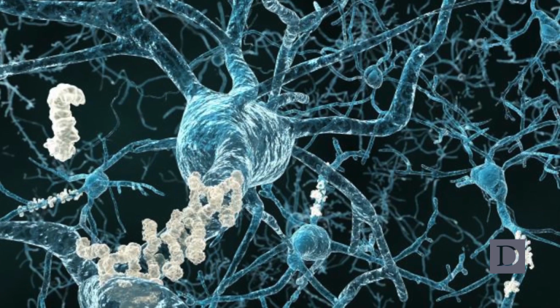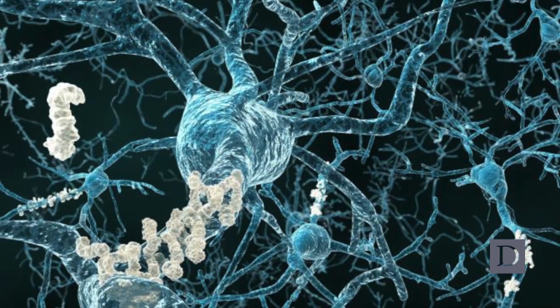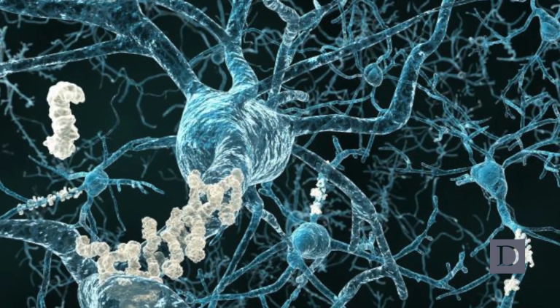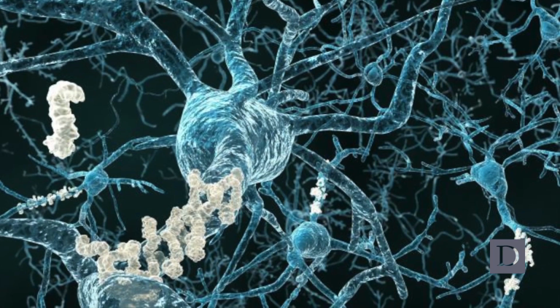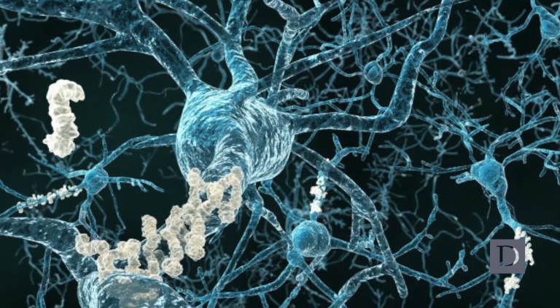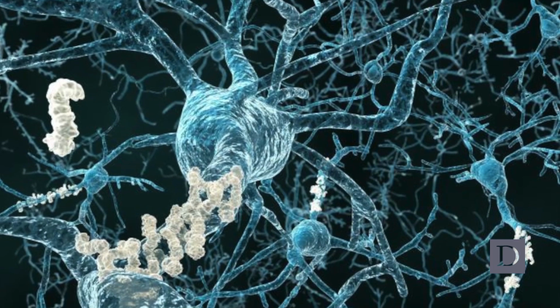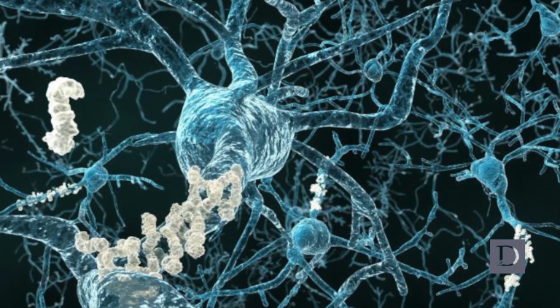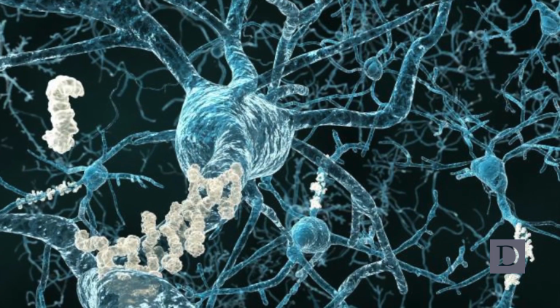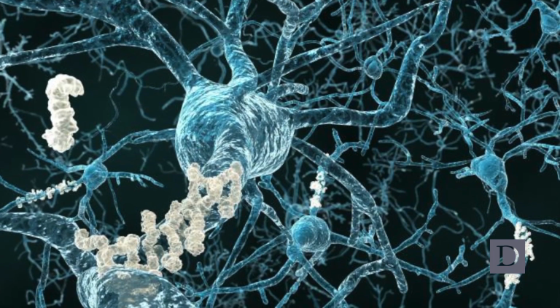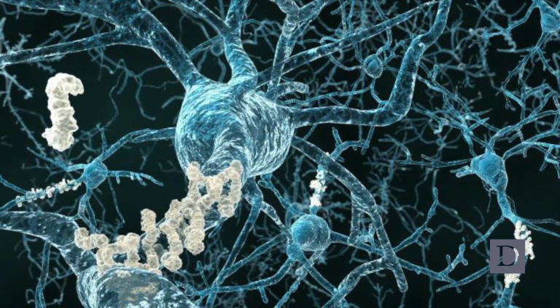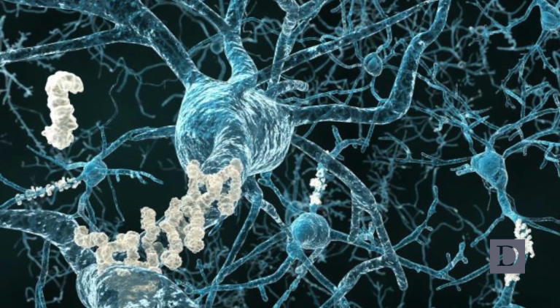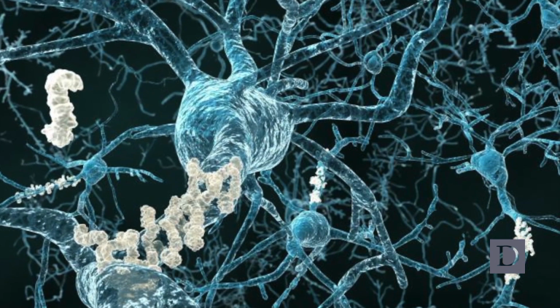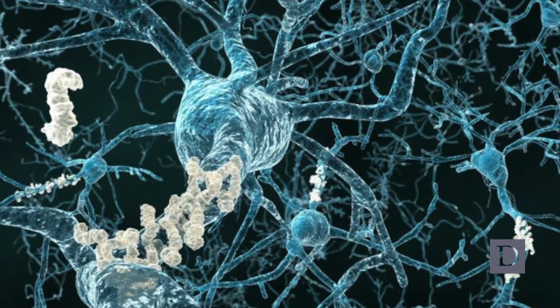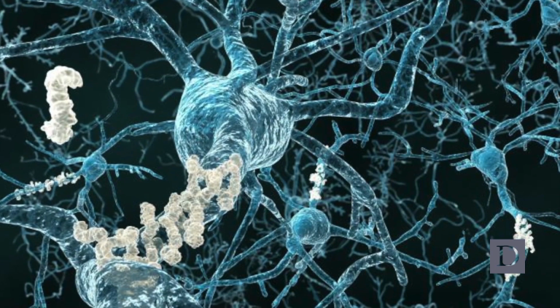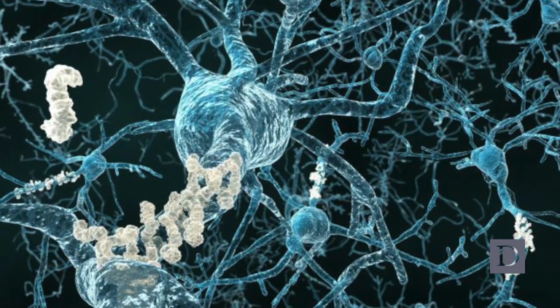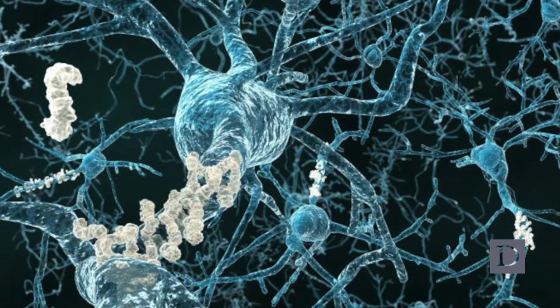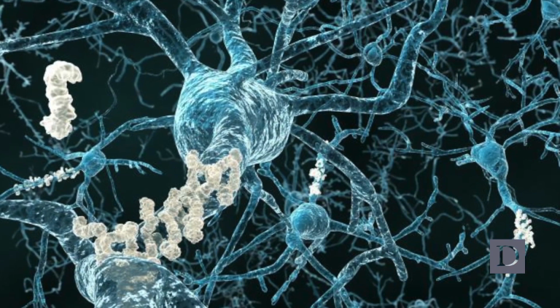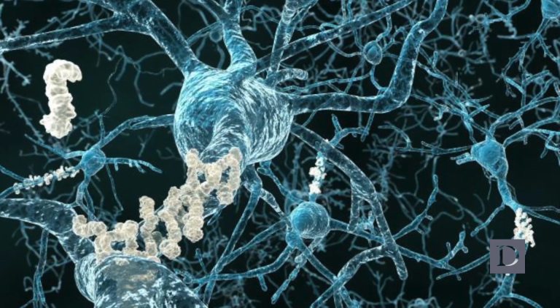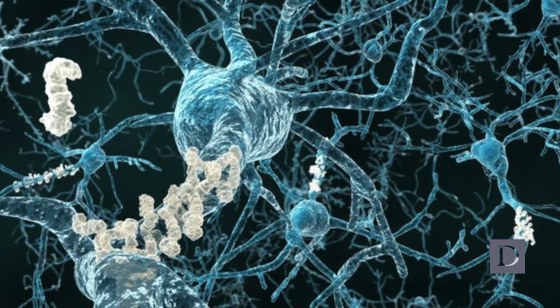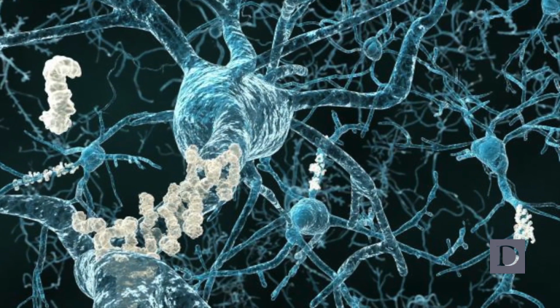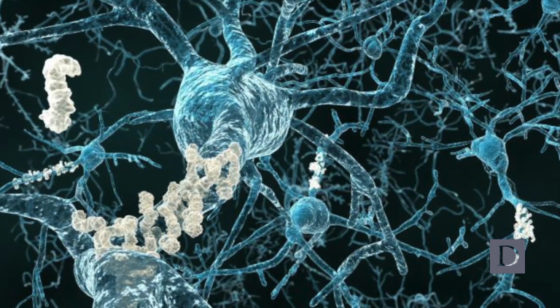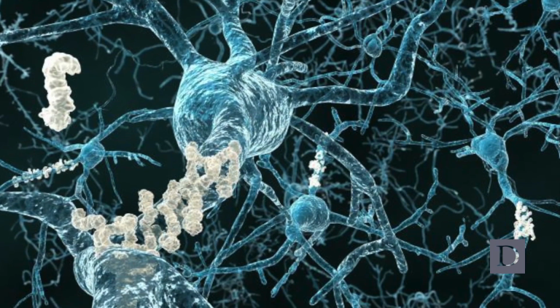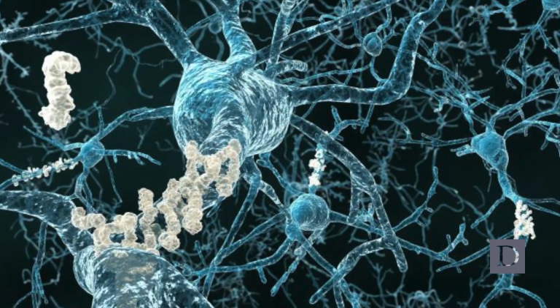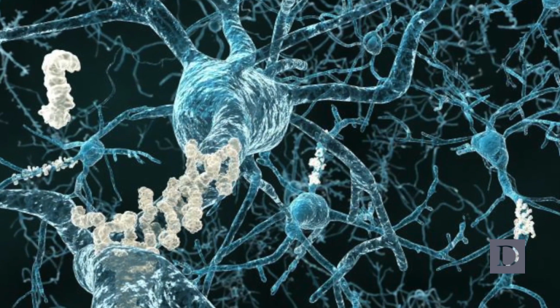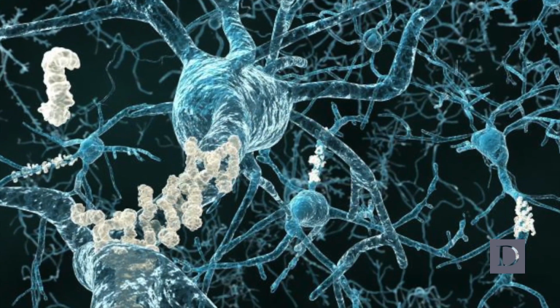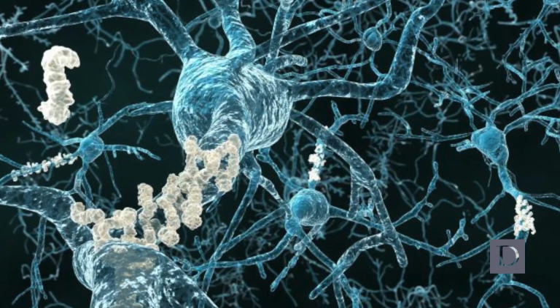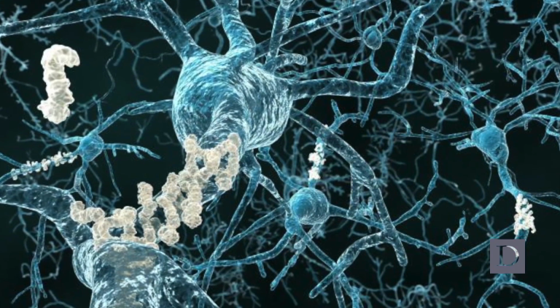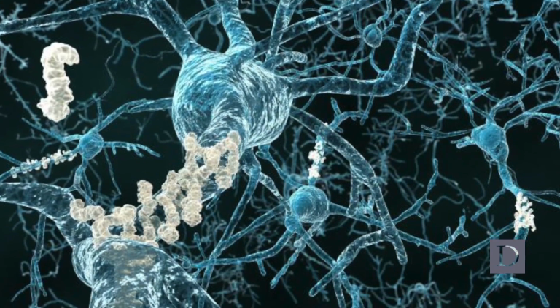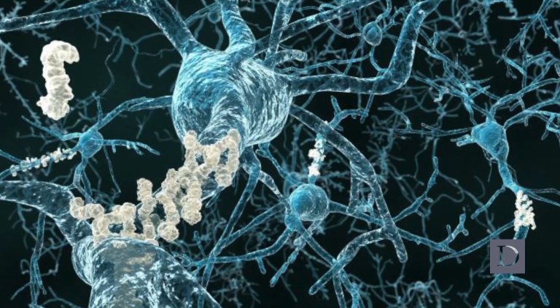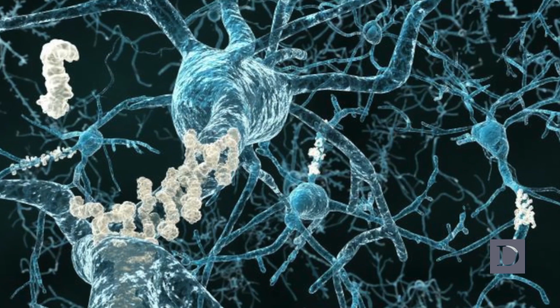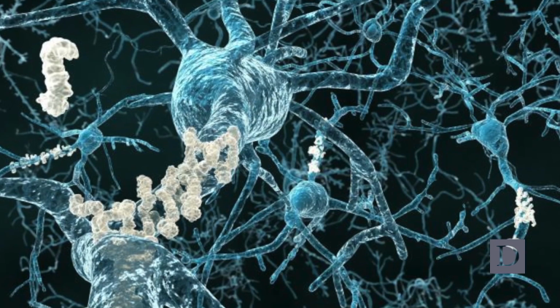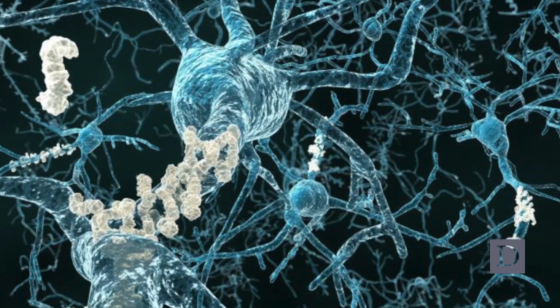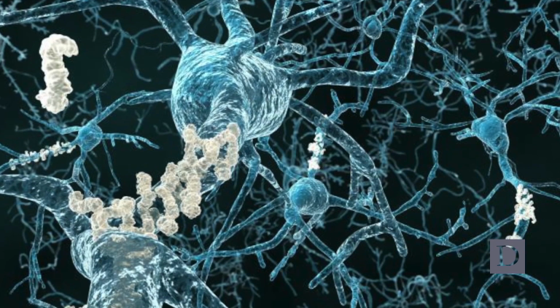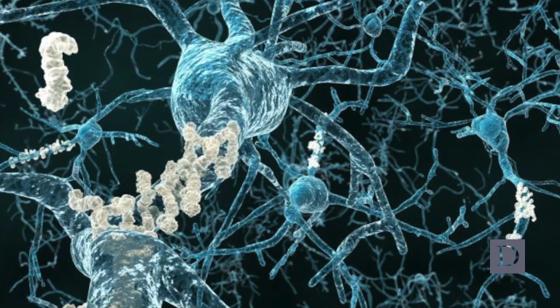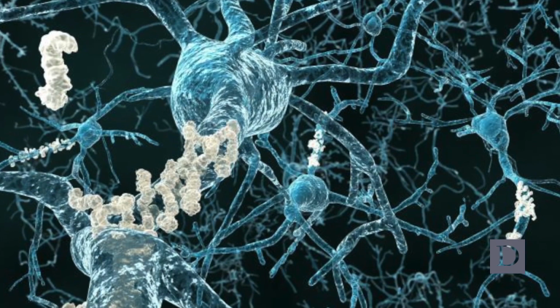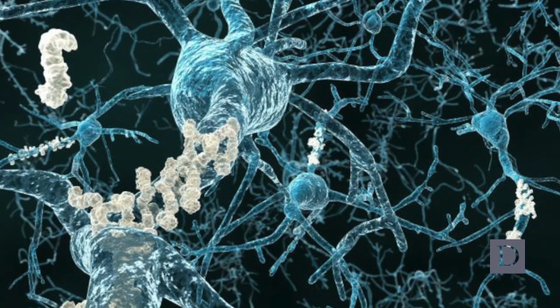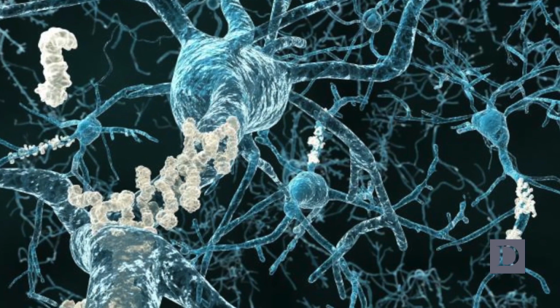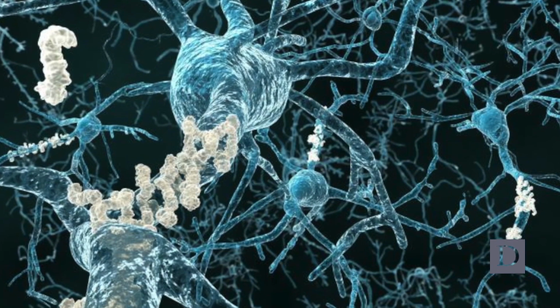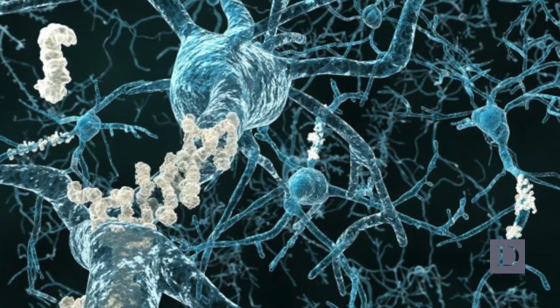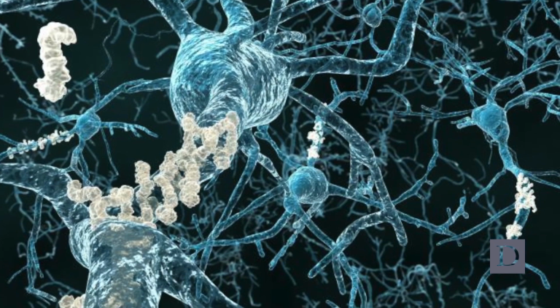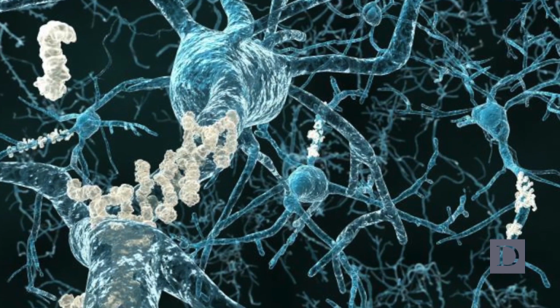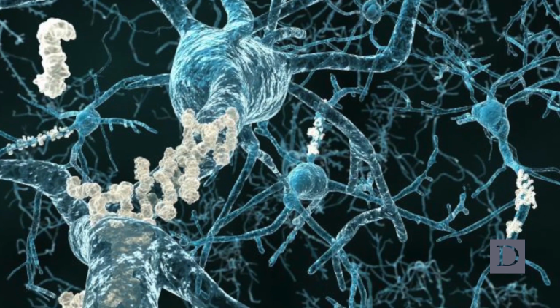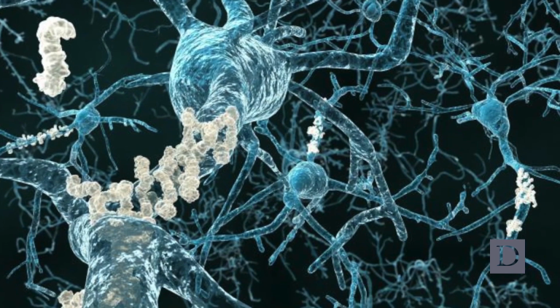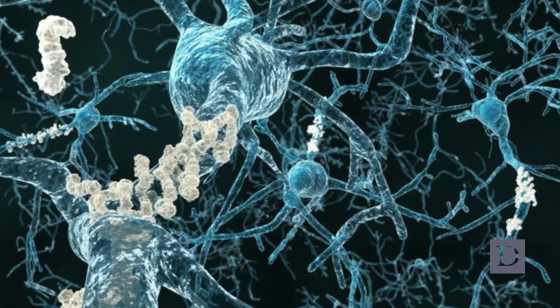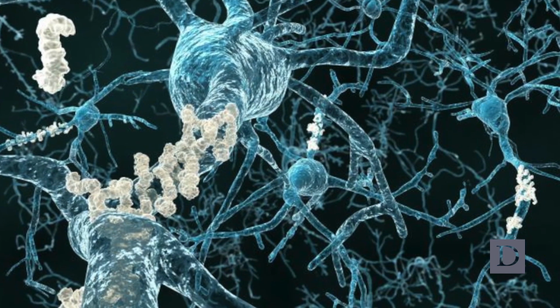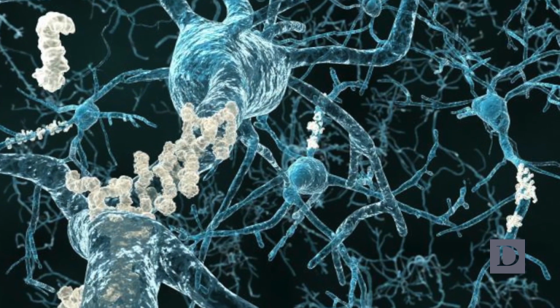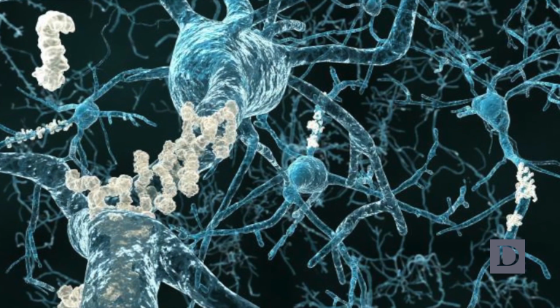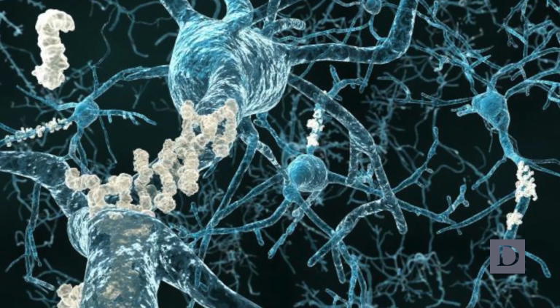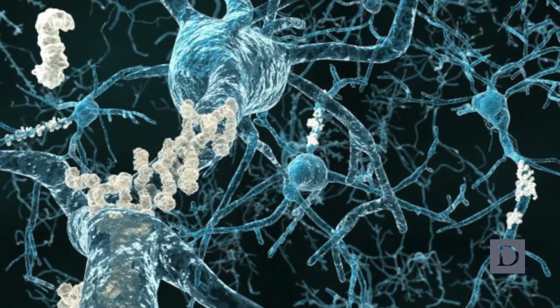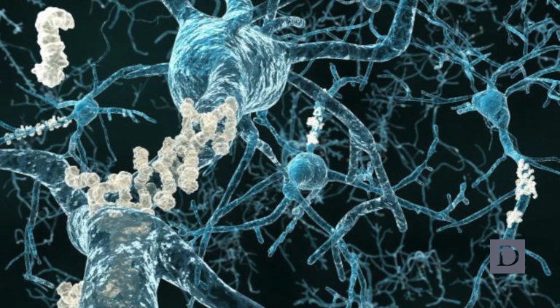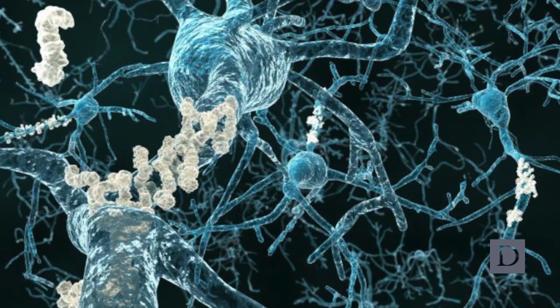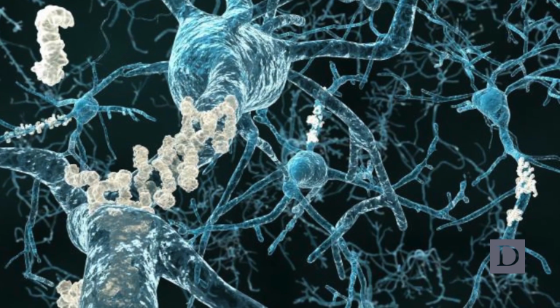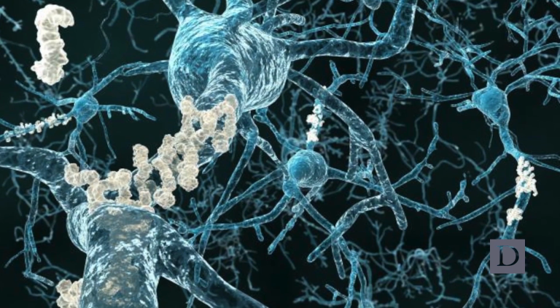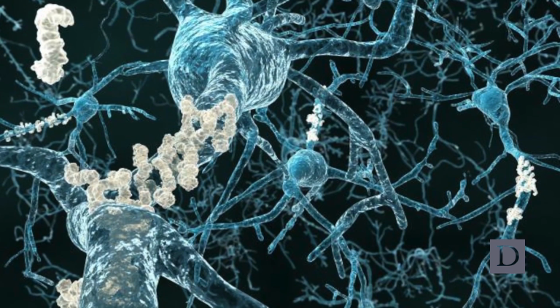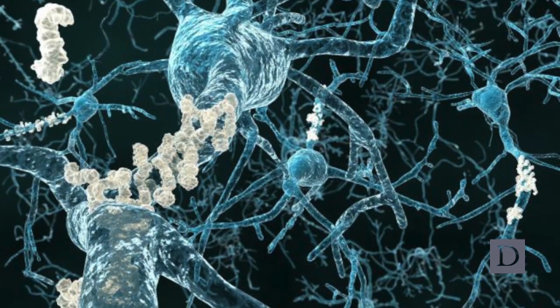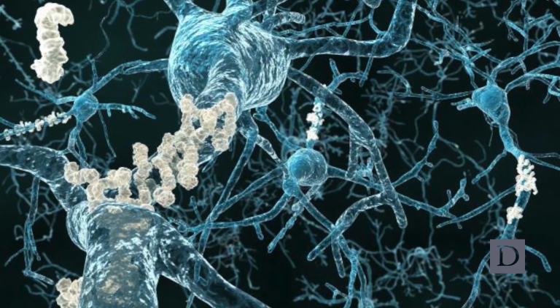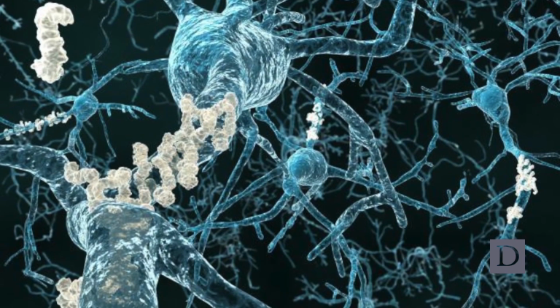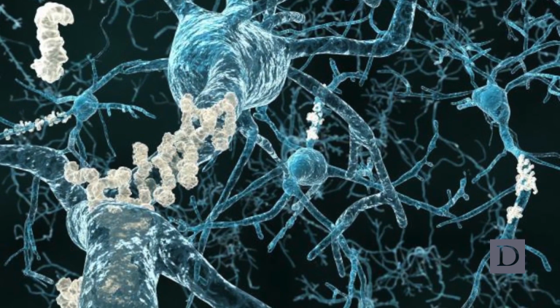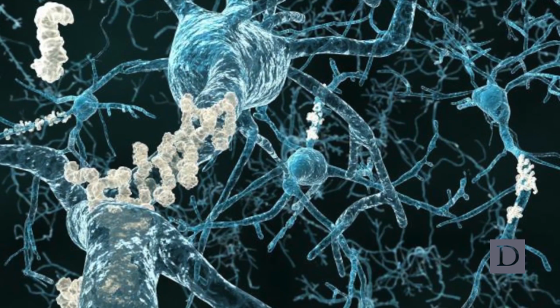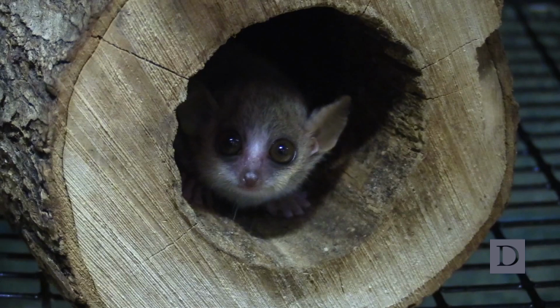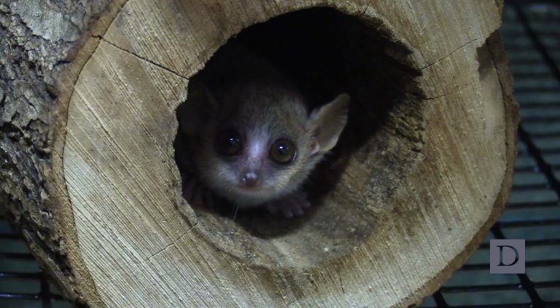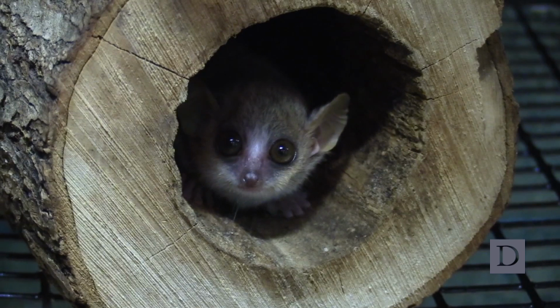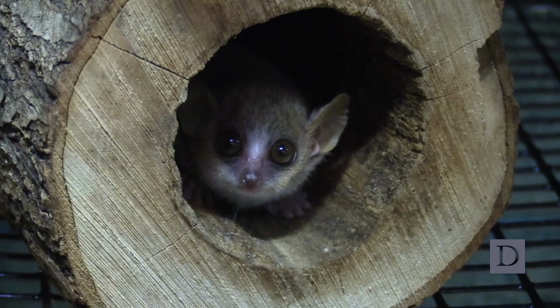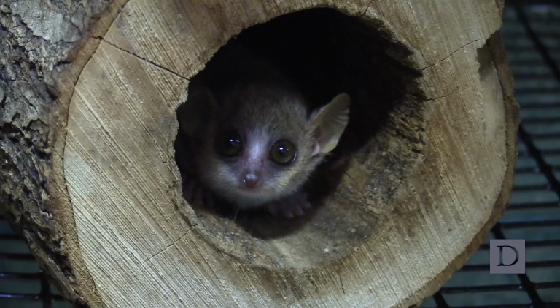tangles, dementia, age-related dementia, very similar to what humans get in Alzheimer's.